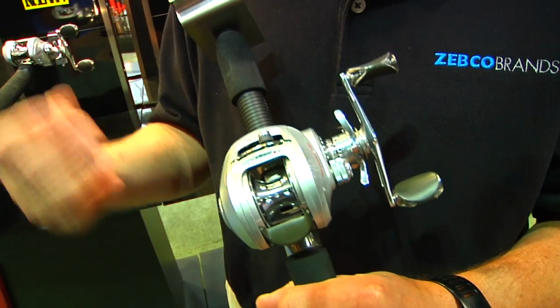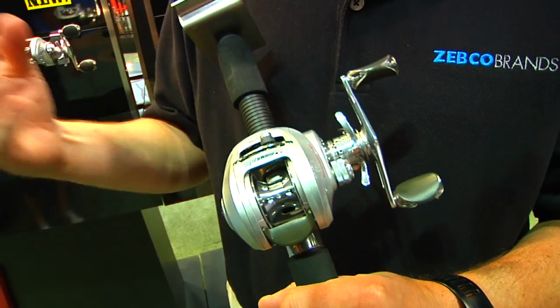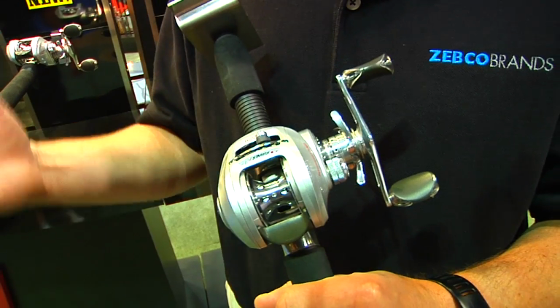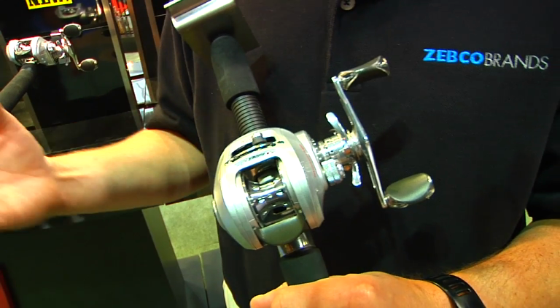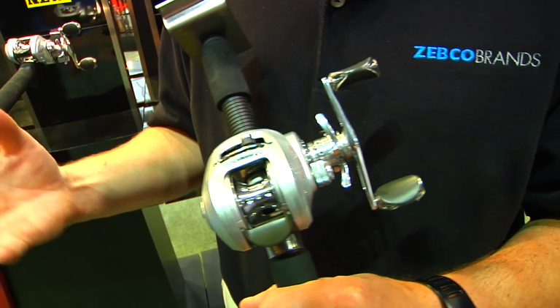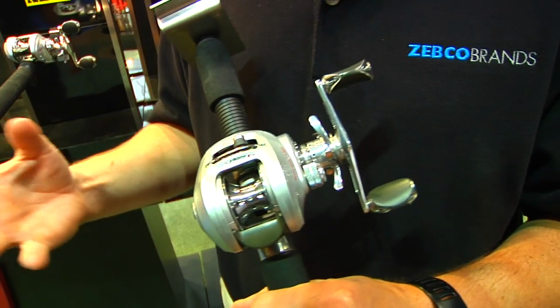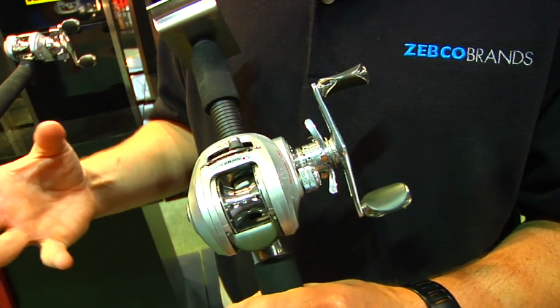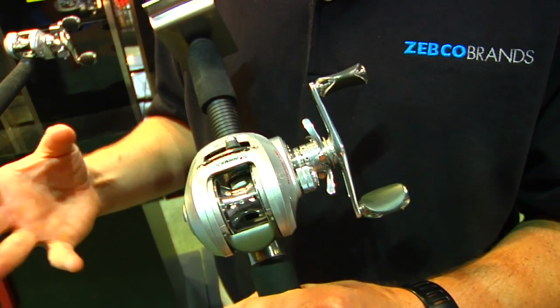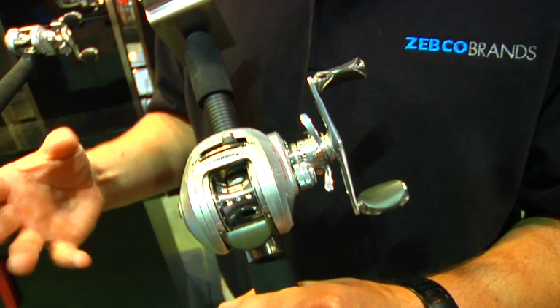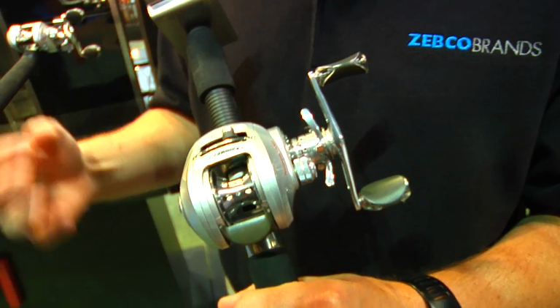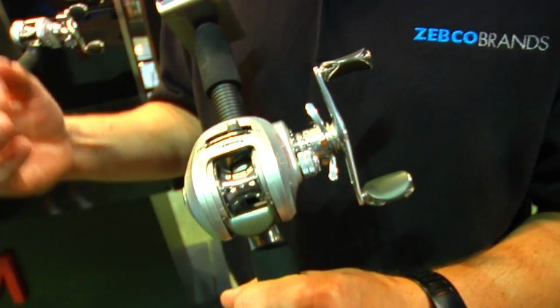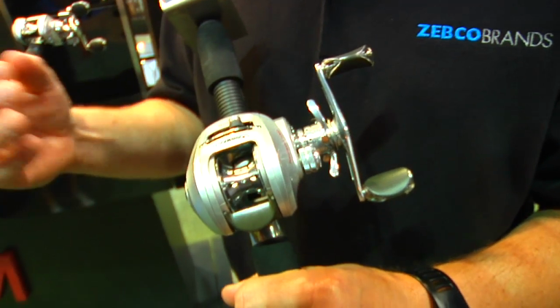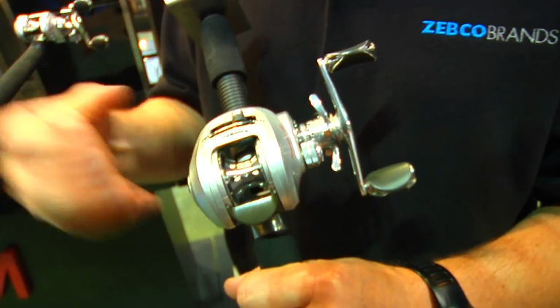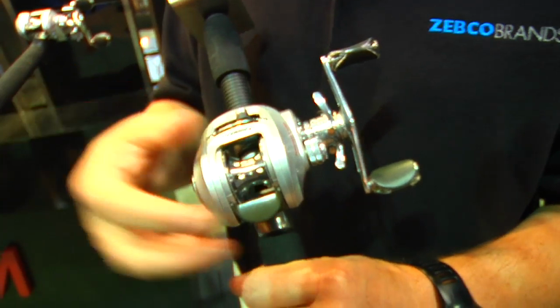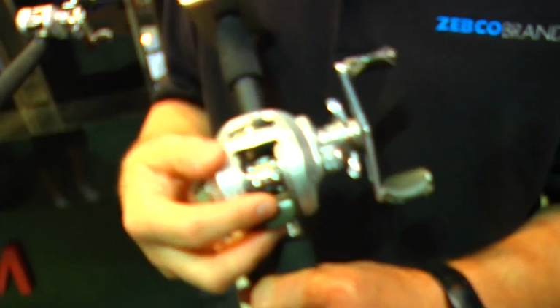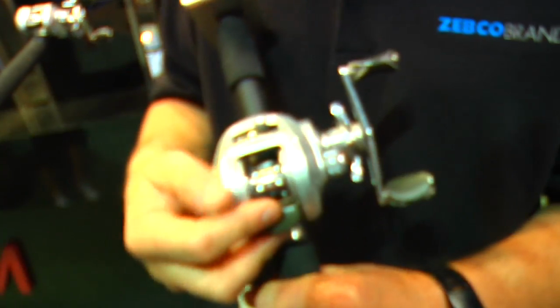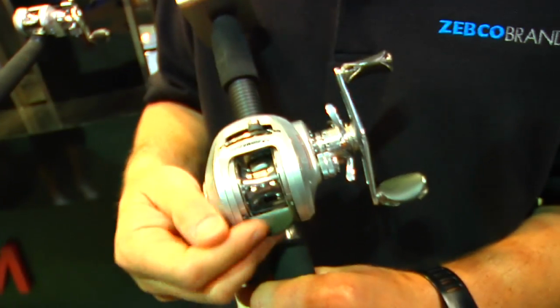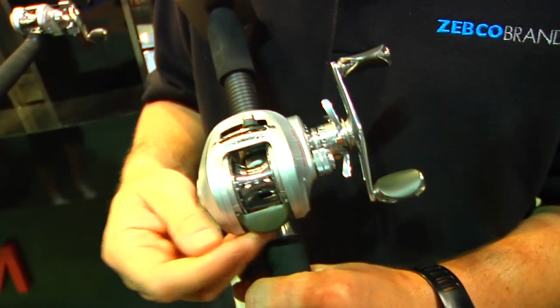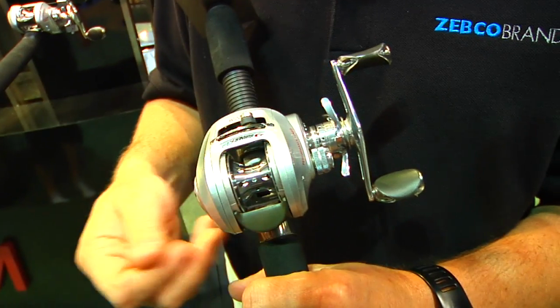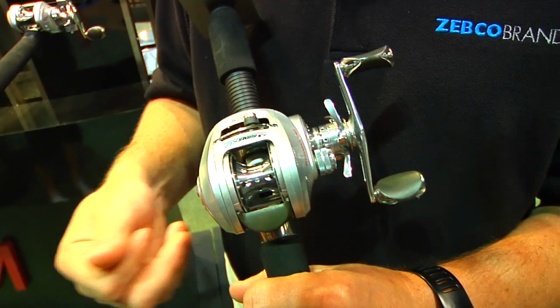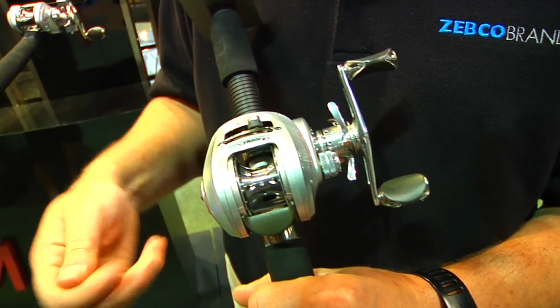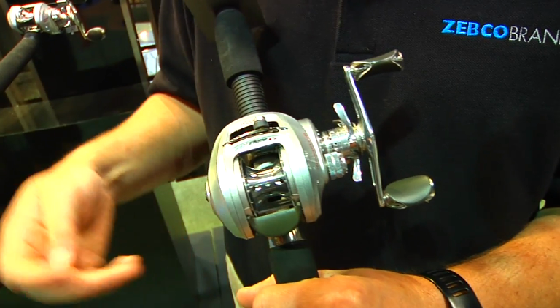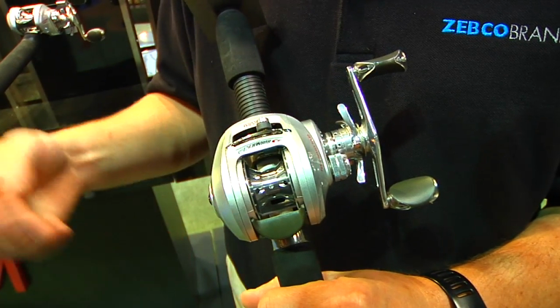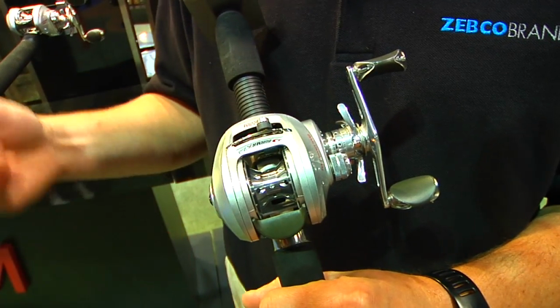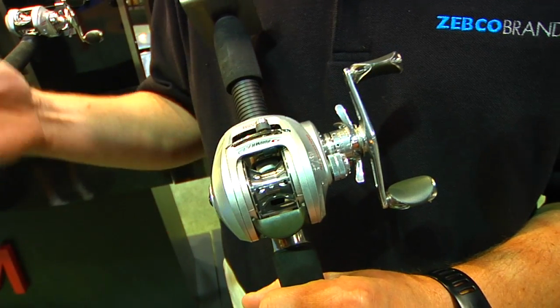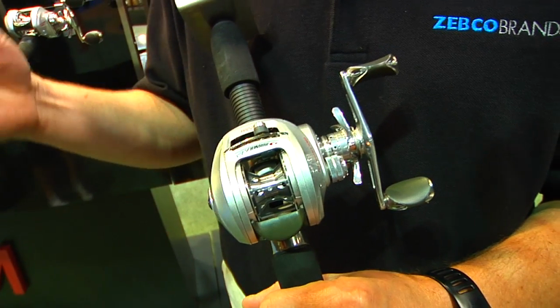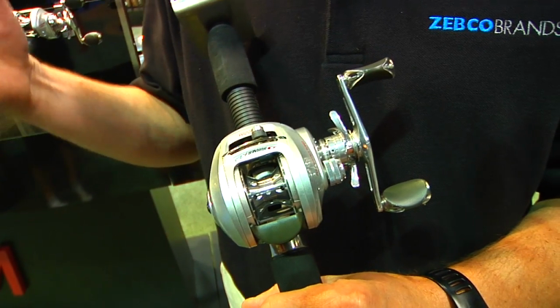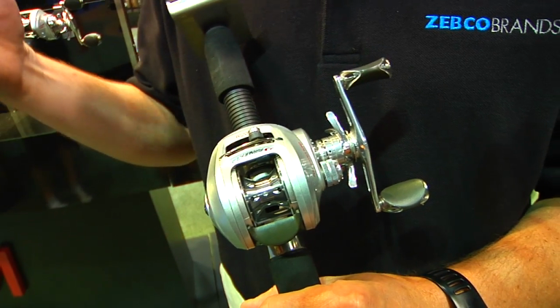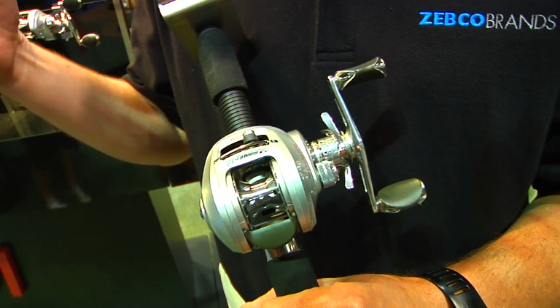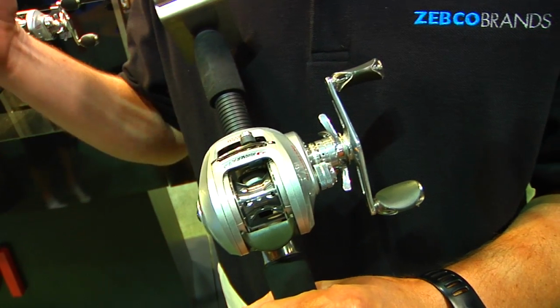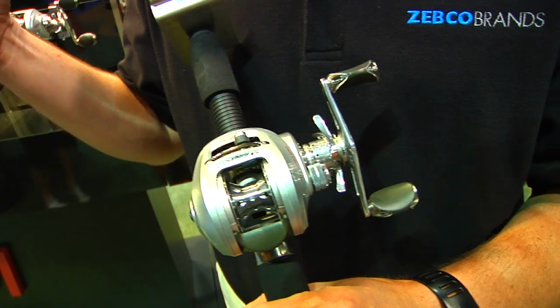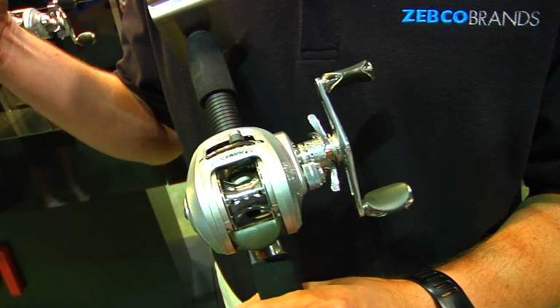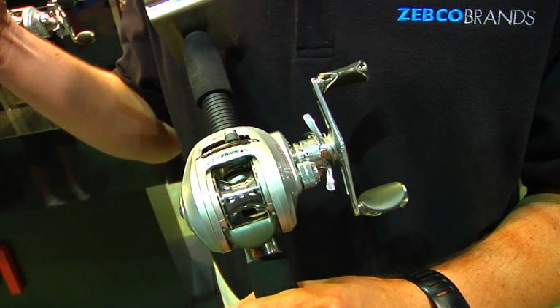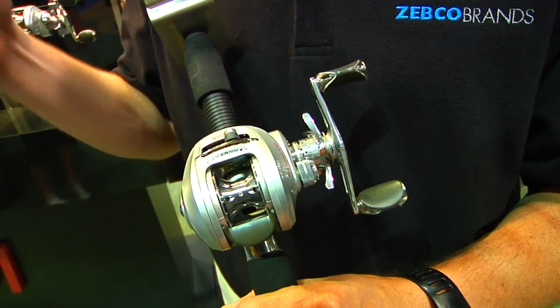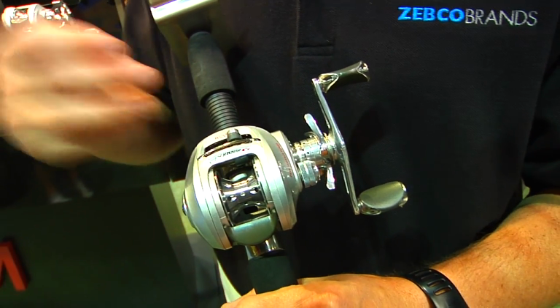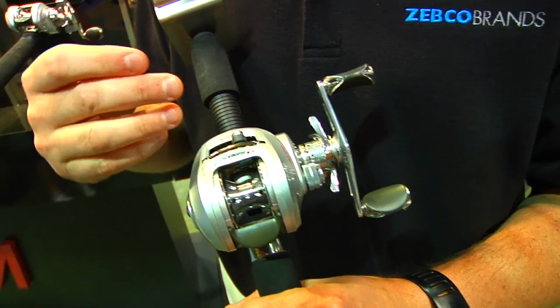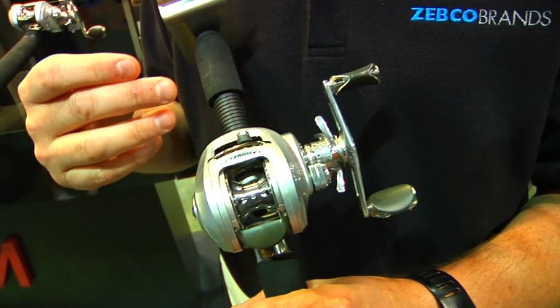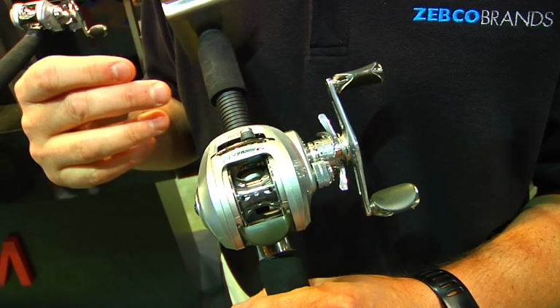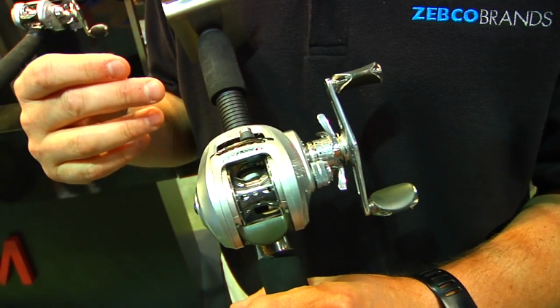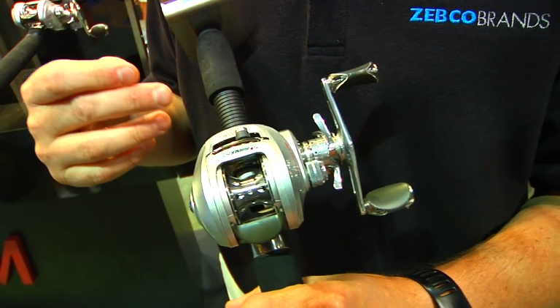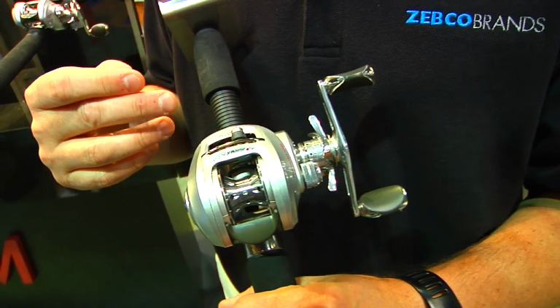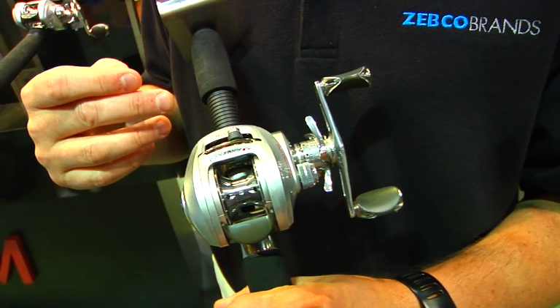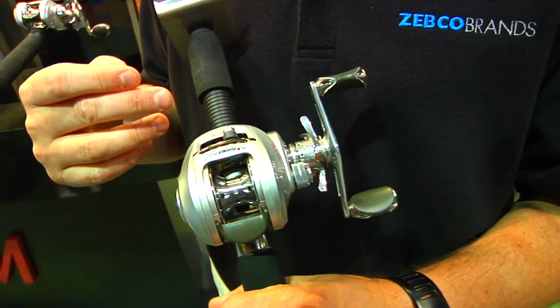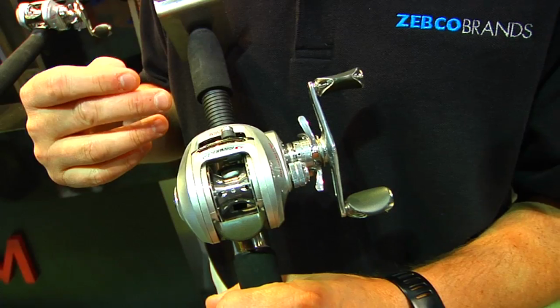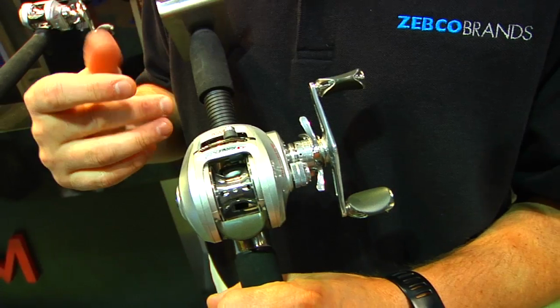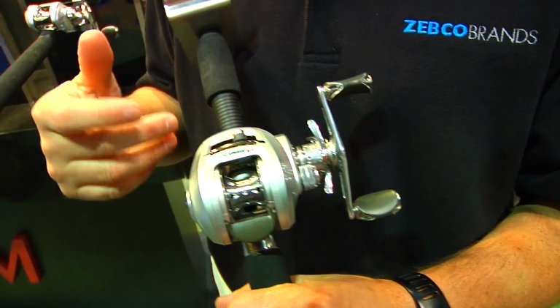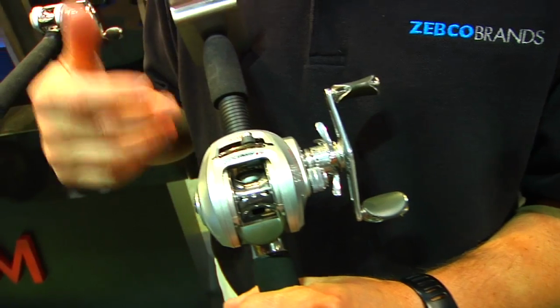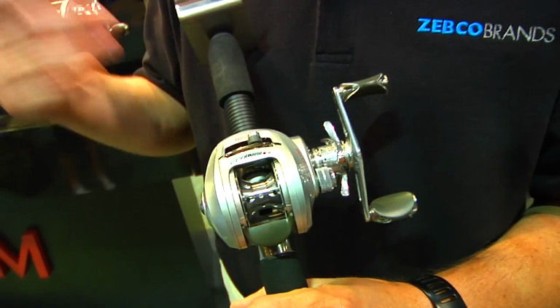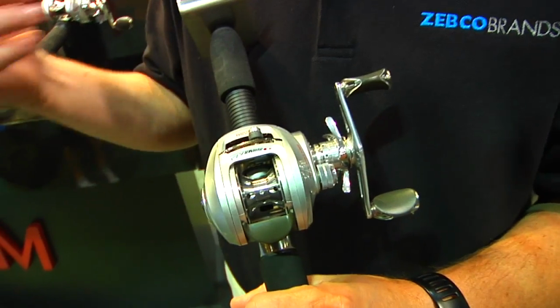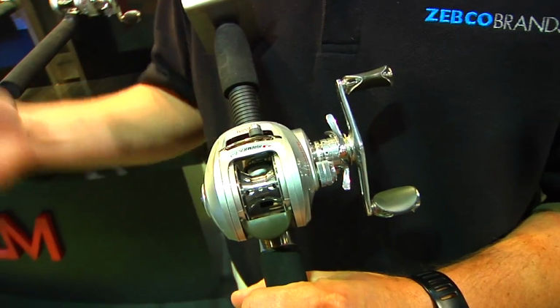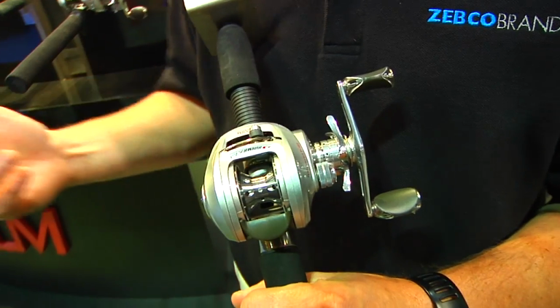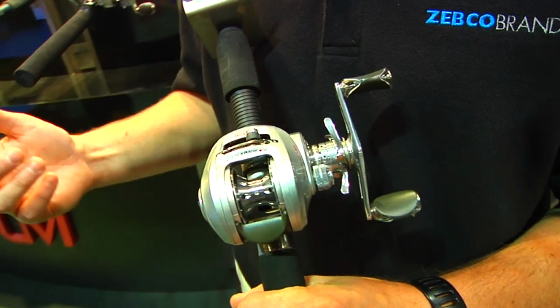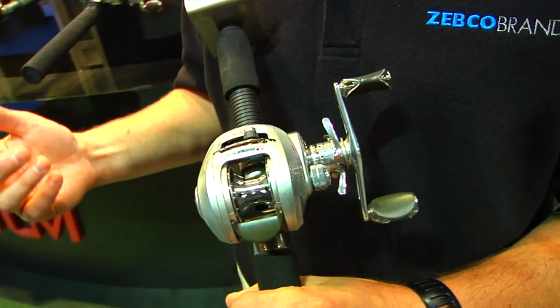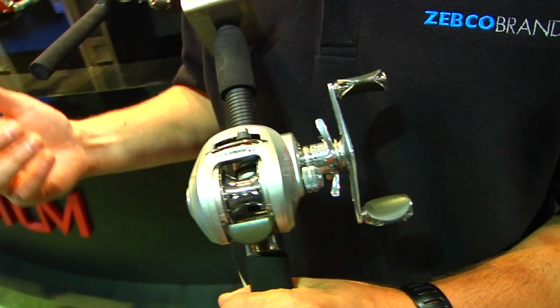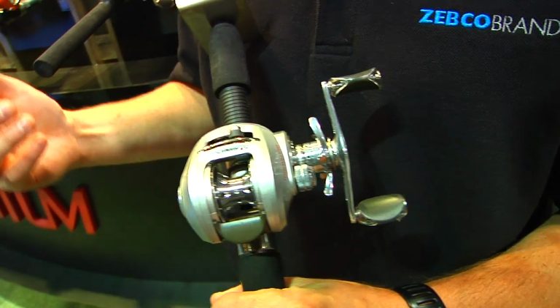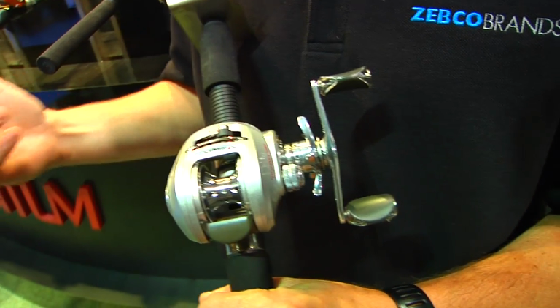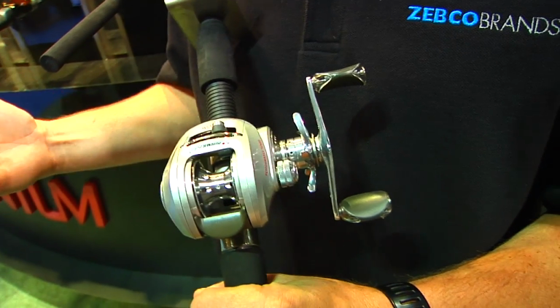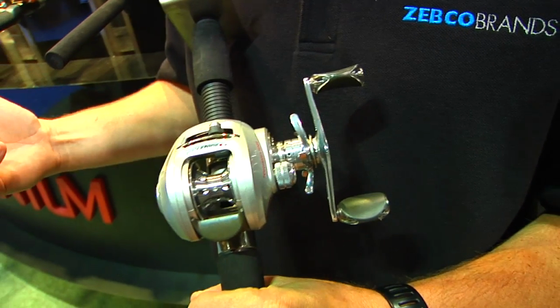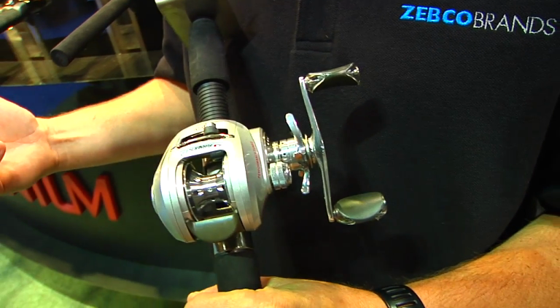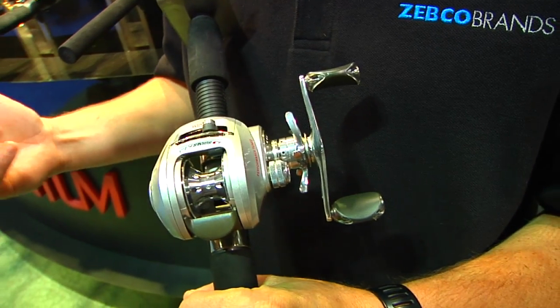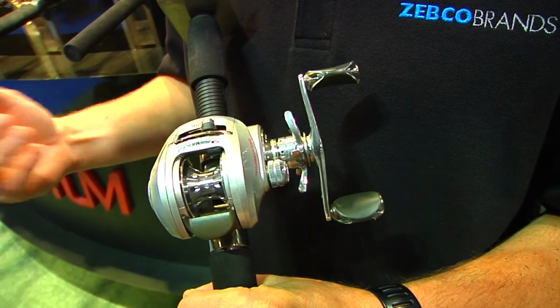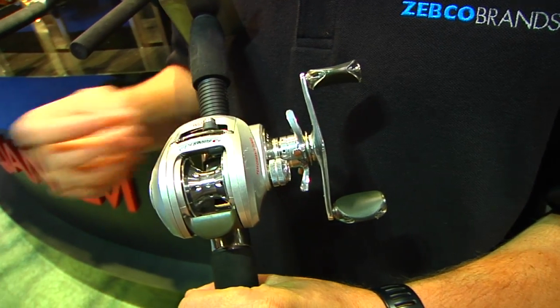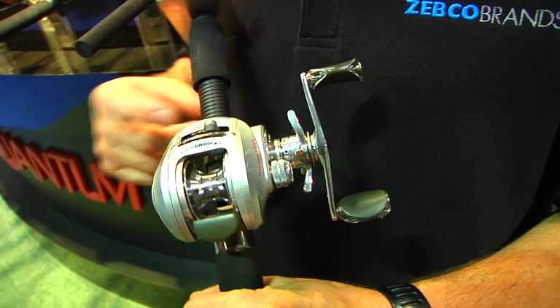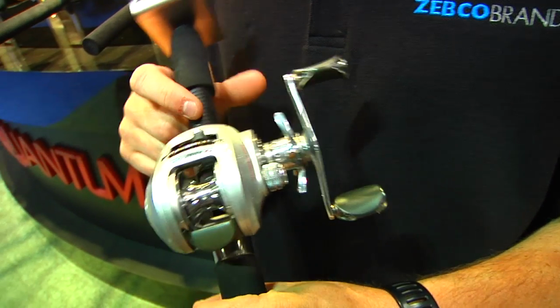The 150 size is a 7 bearing reel, featuring a 6.6 to 1 gear ratio as well as 7.3 to 1 gear ratio.